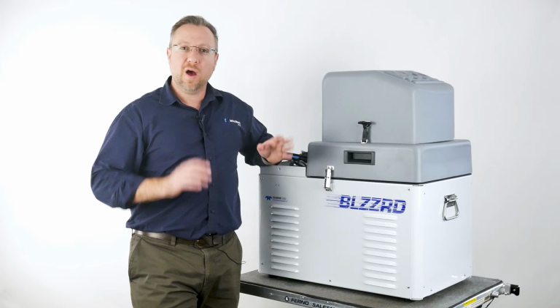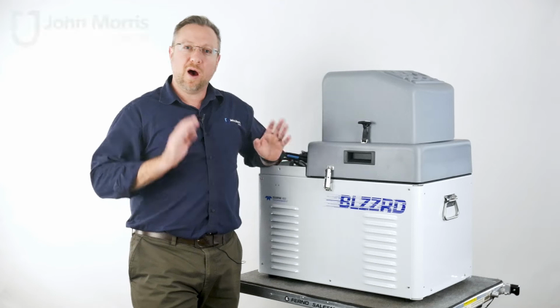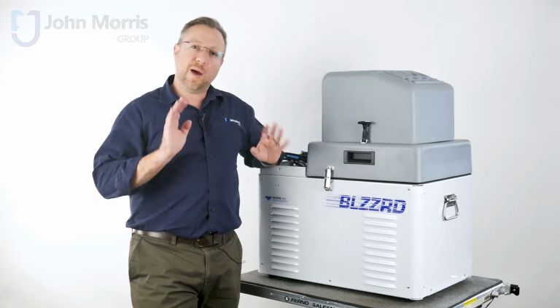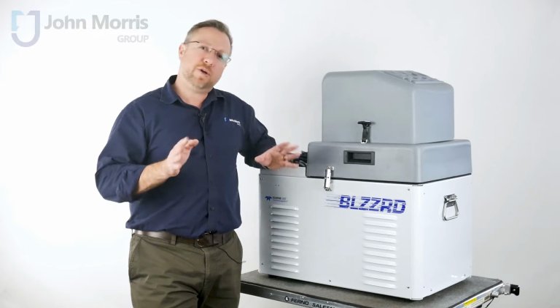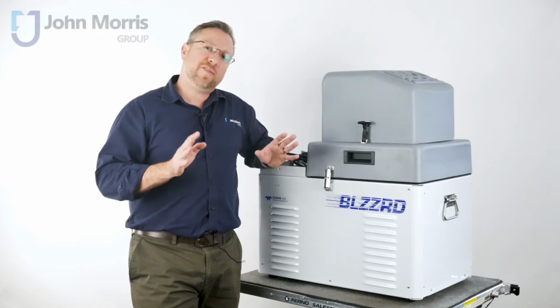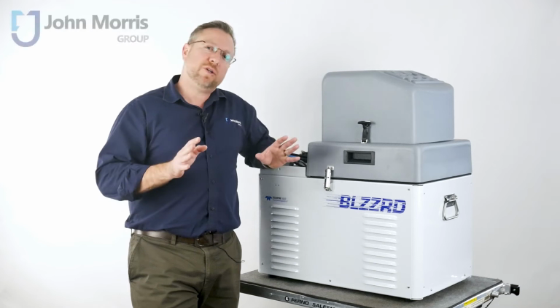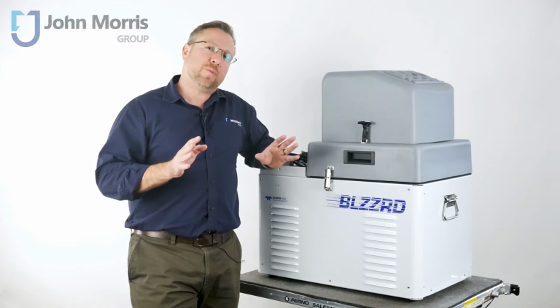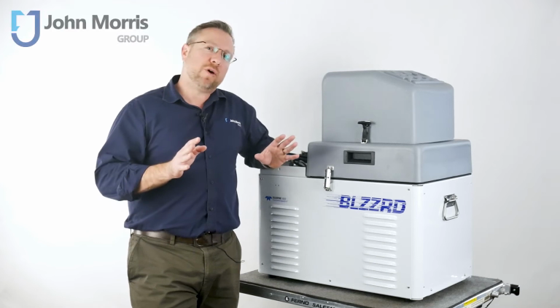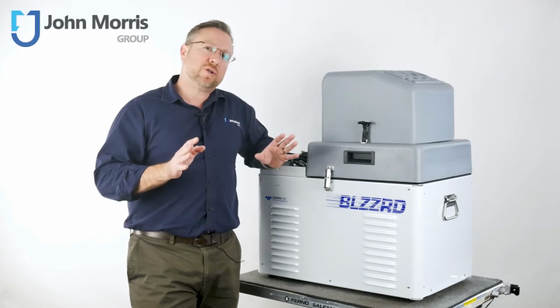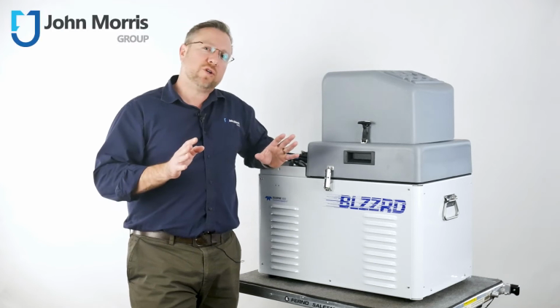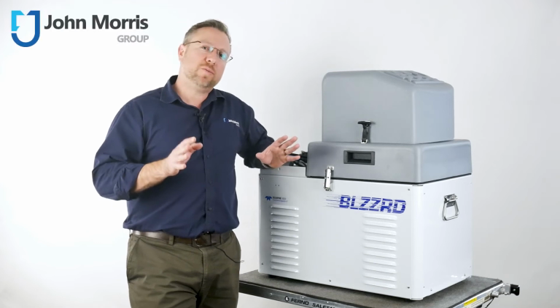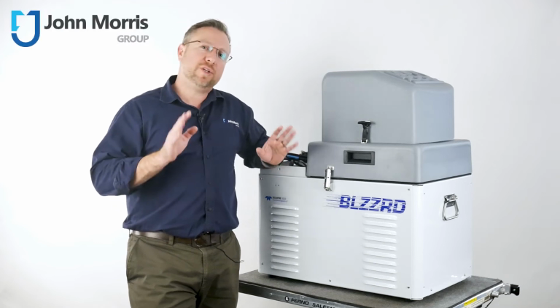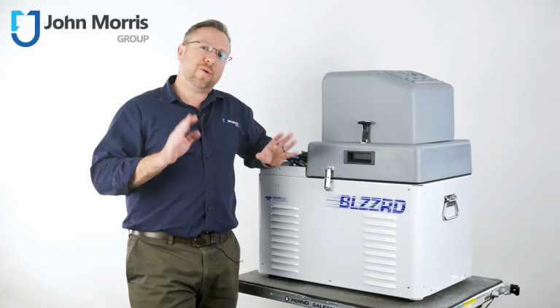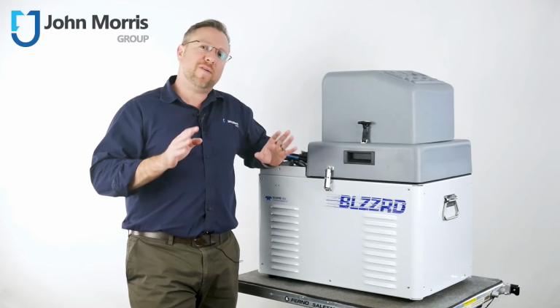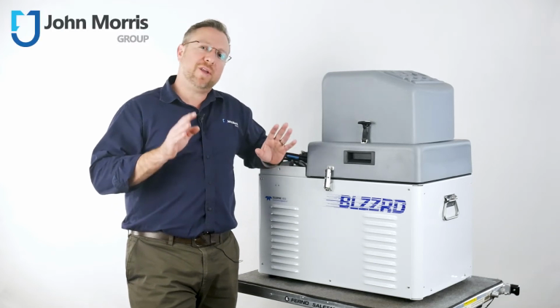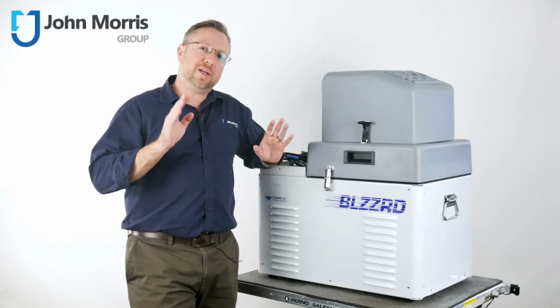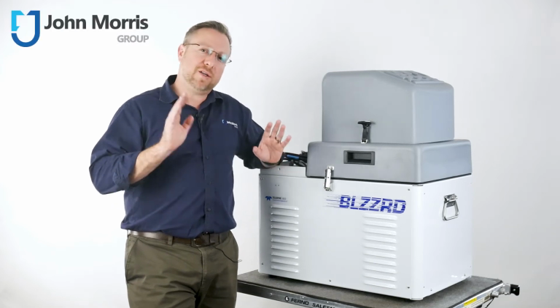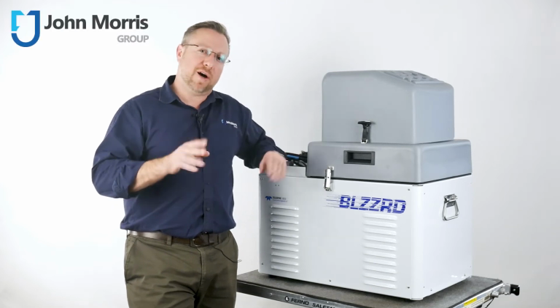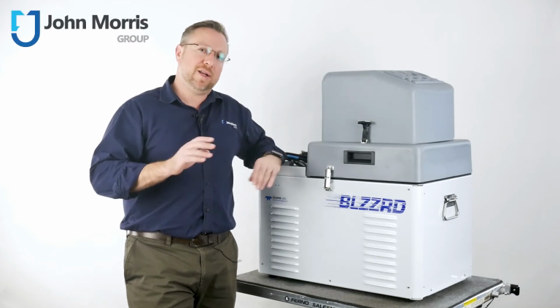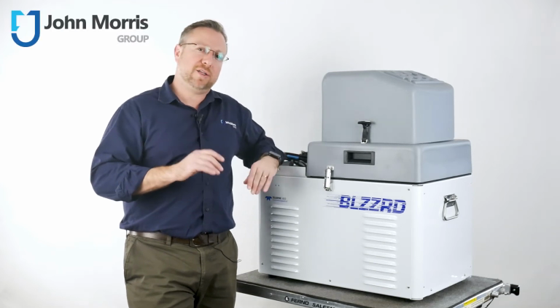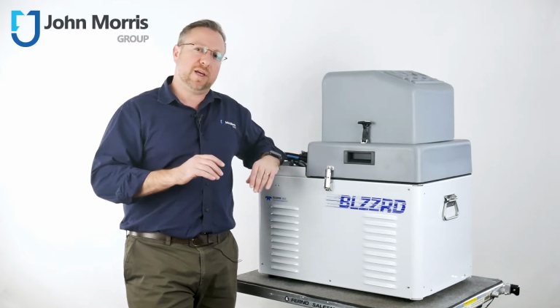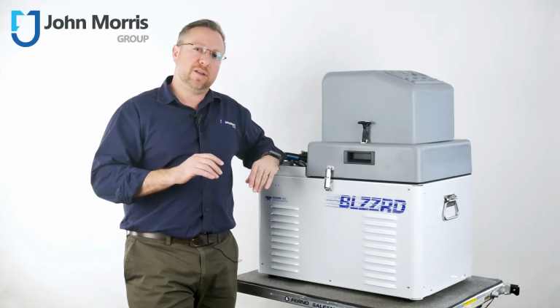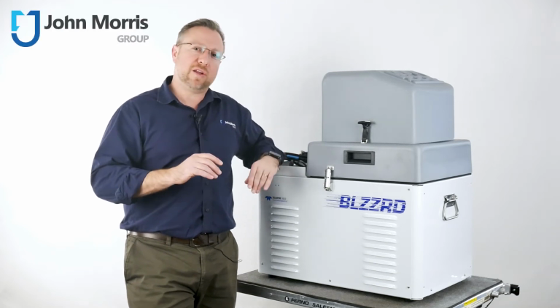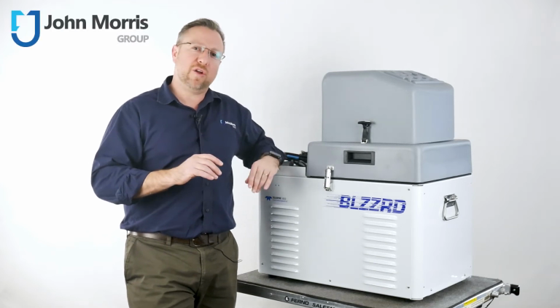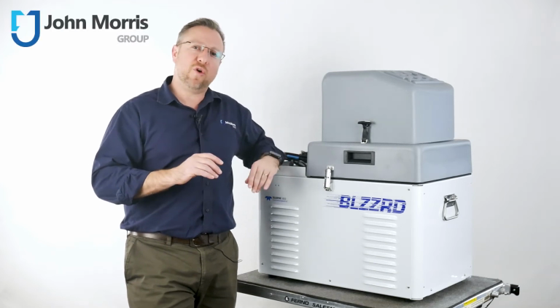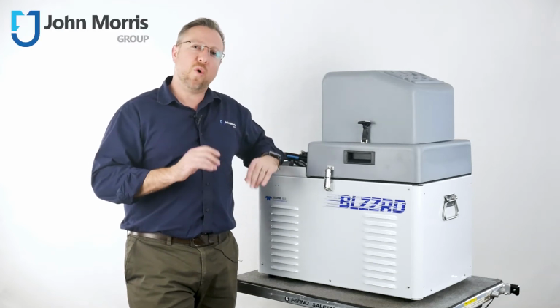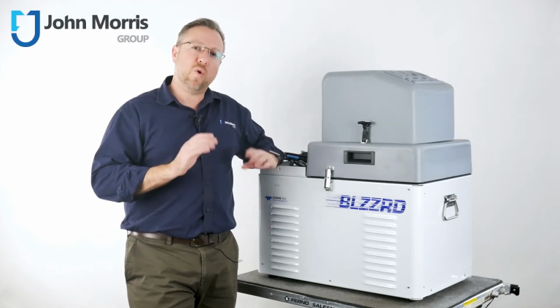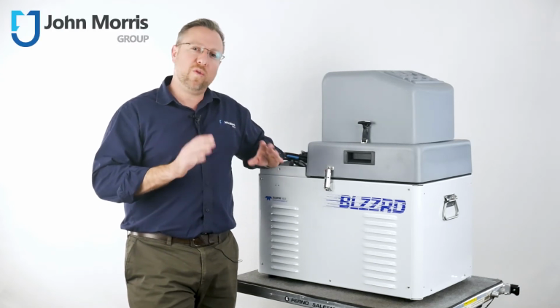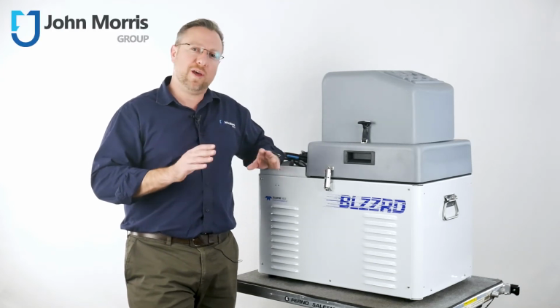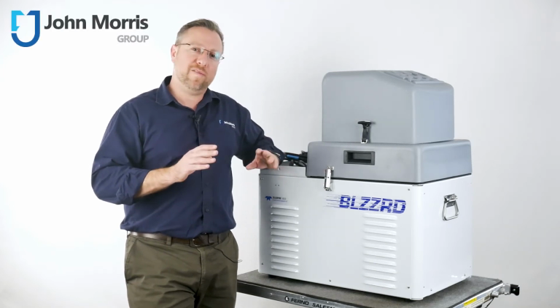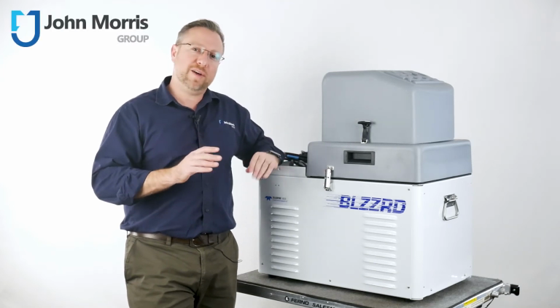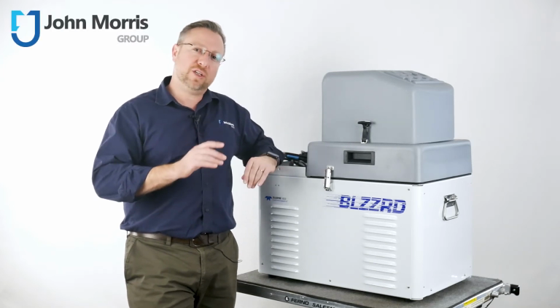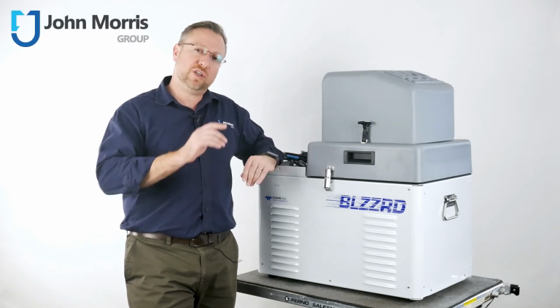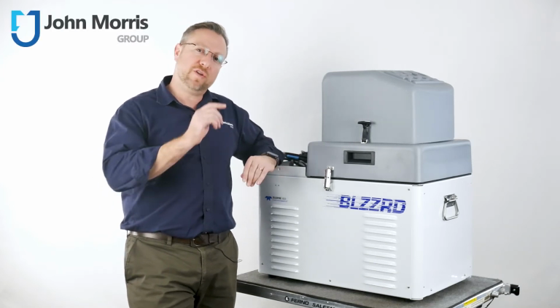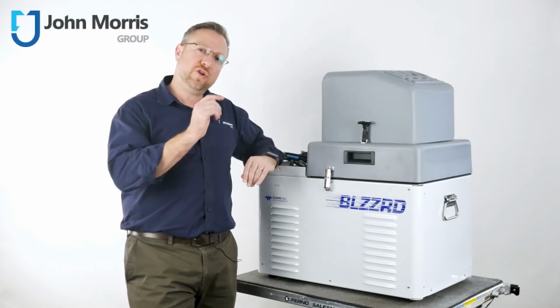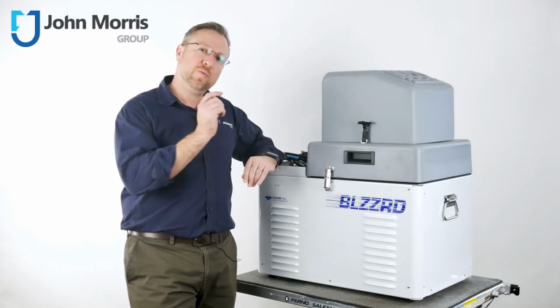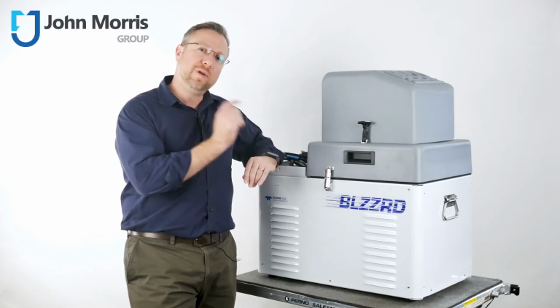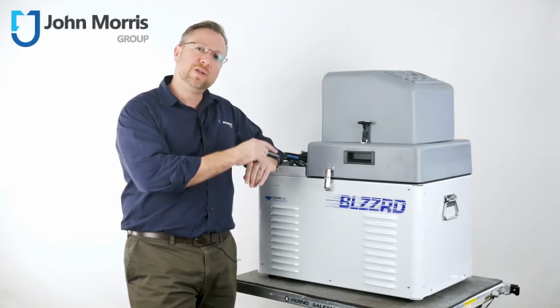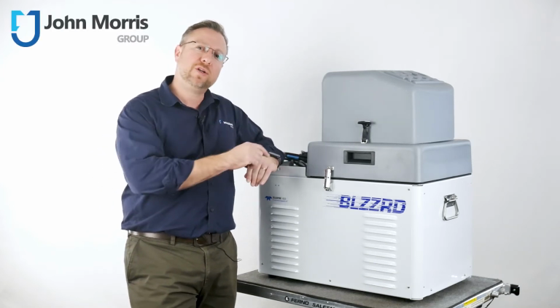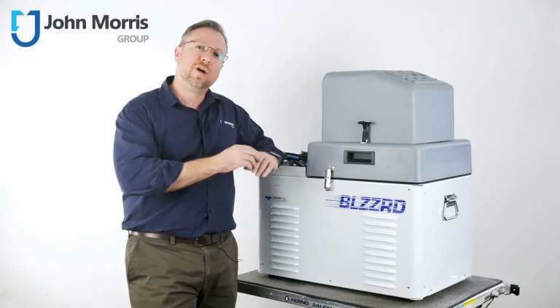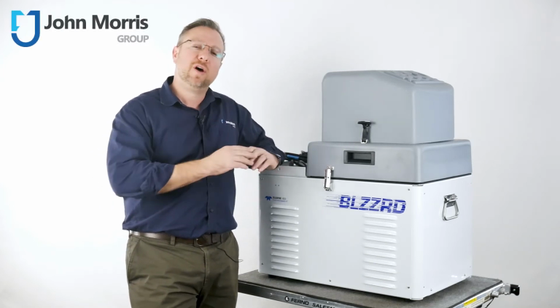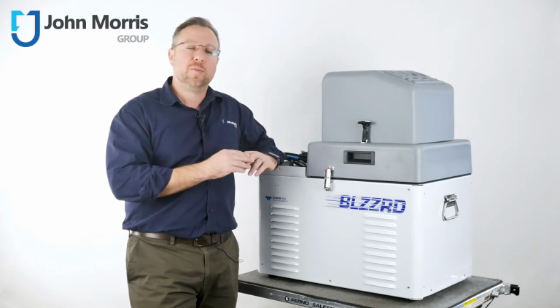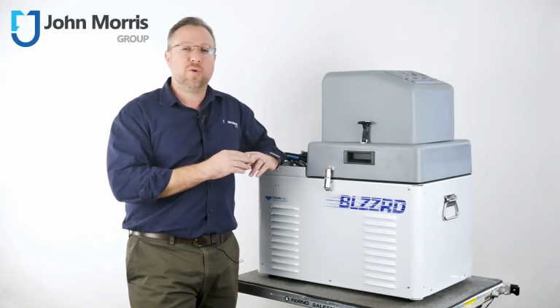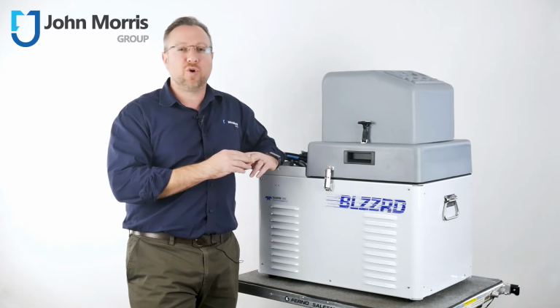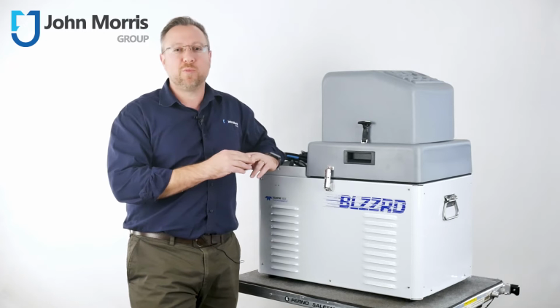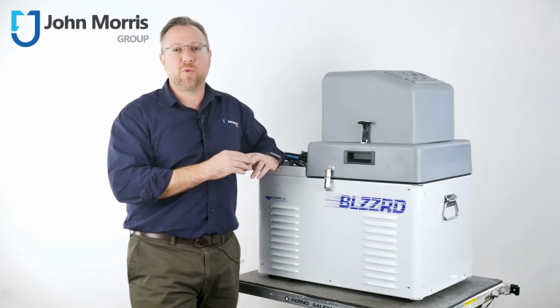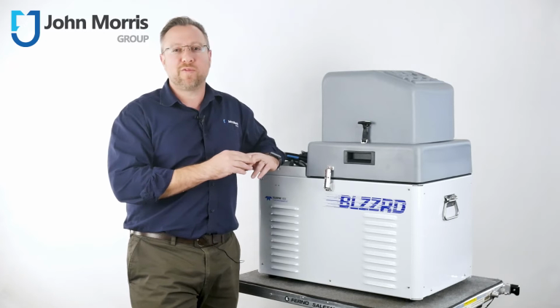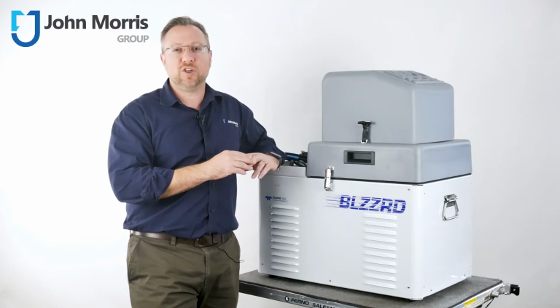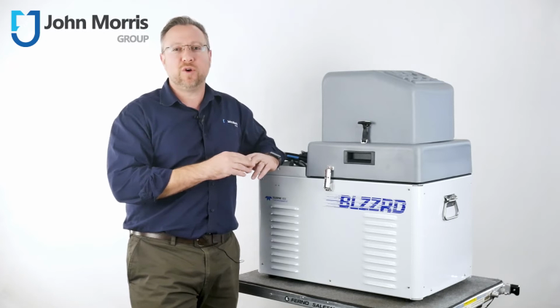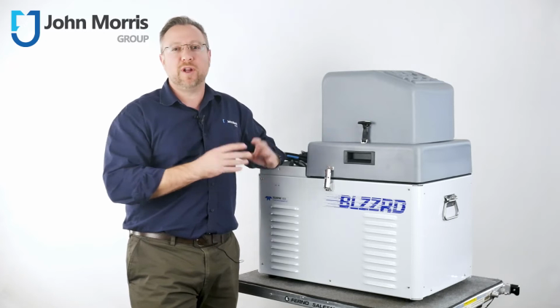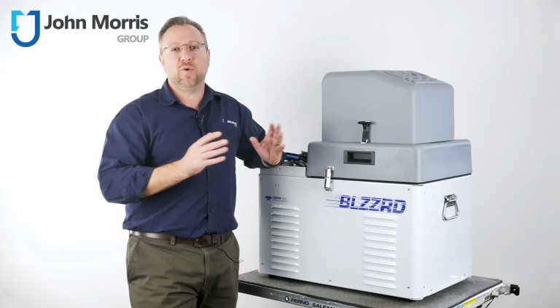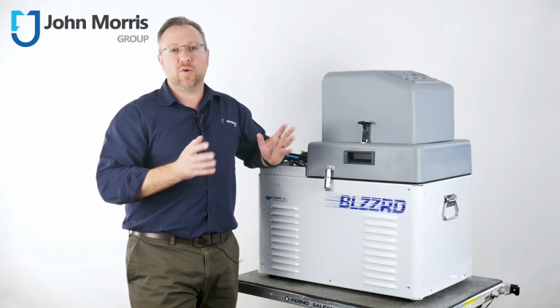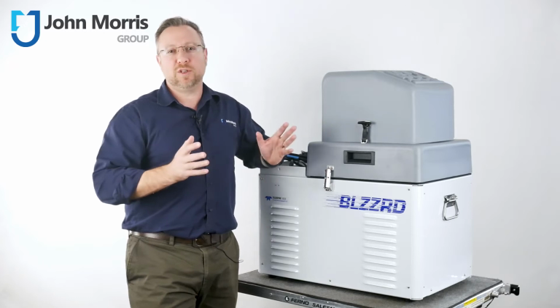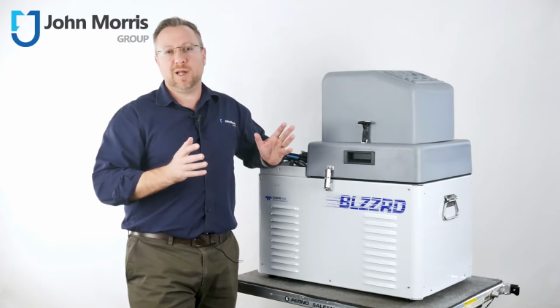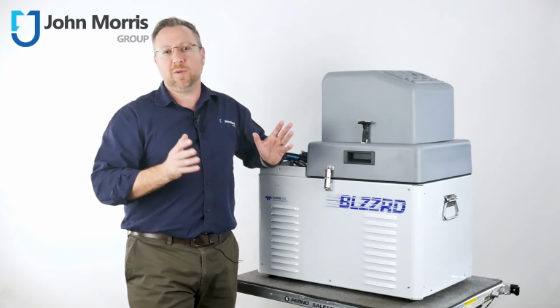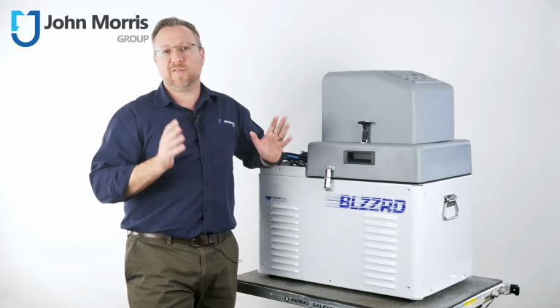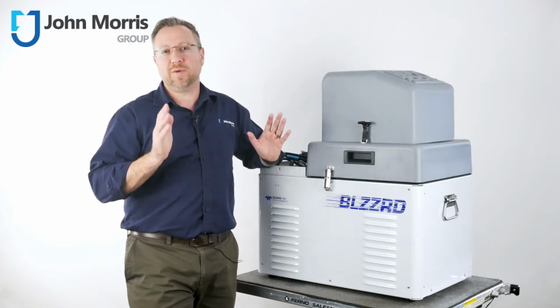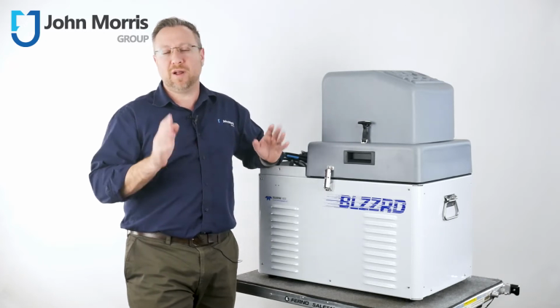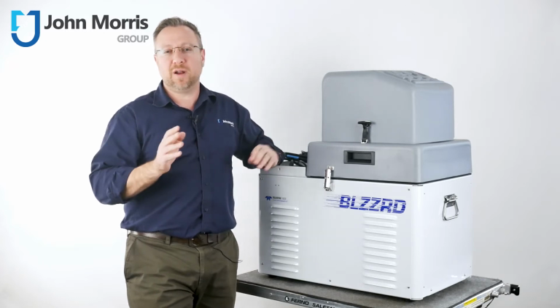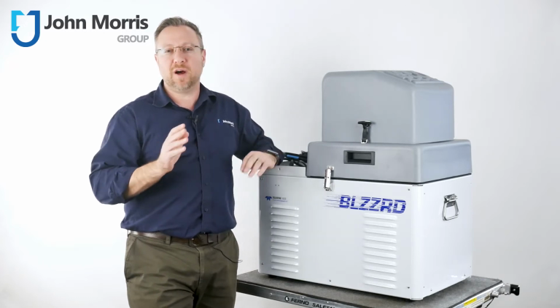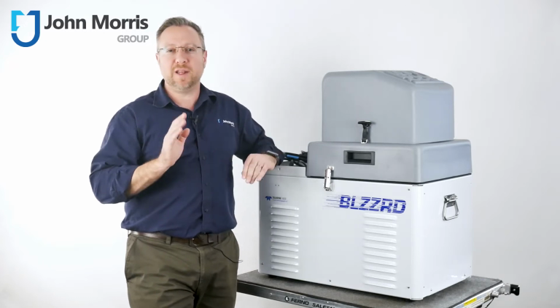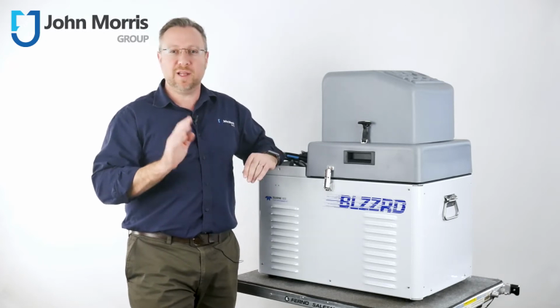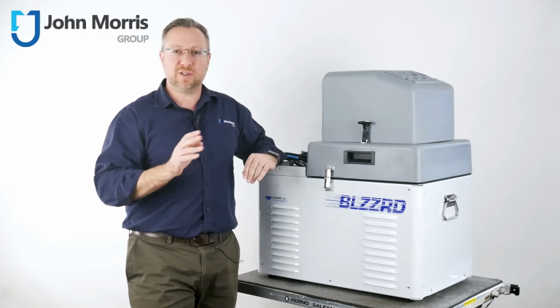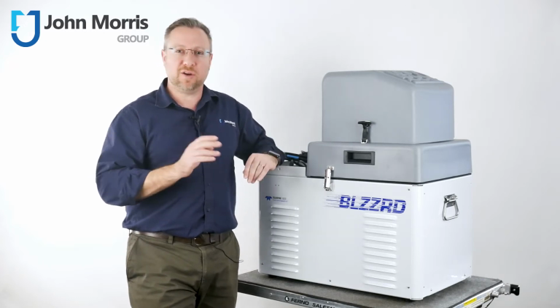Hi, I'm Andre from the John Morris Group. Stick around for the next 90 seconds to learn all the key features of the new Blizzard Portable Refrigerated Auto Sampler from Teledyne ISCO.